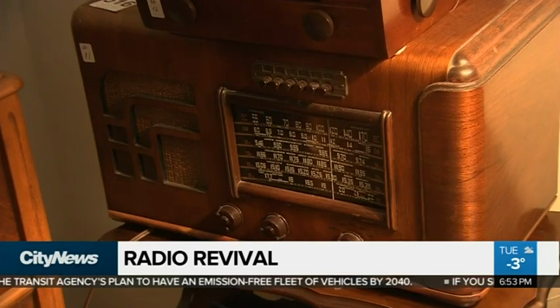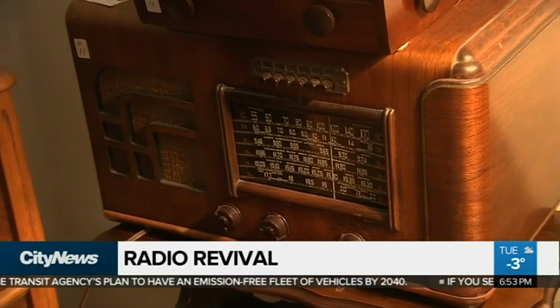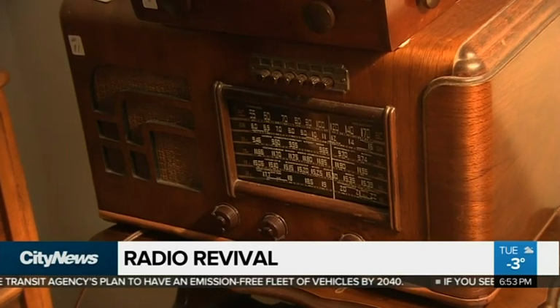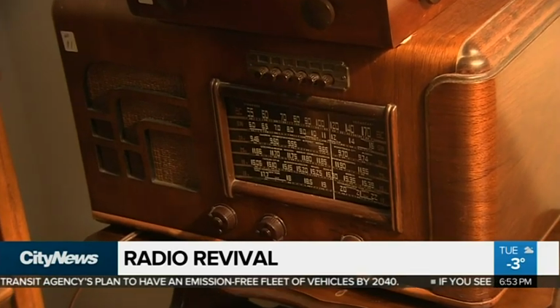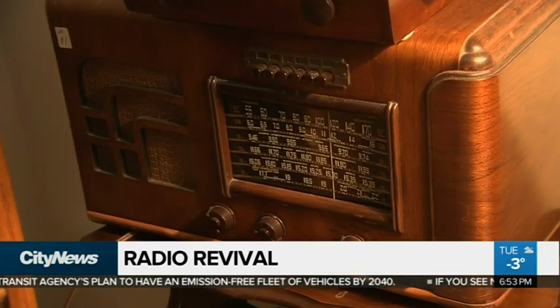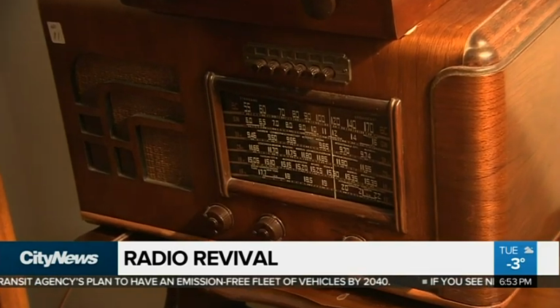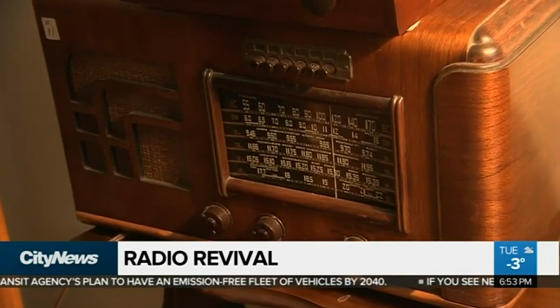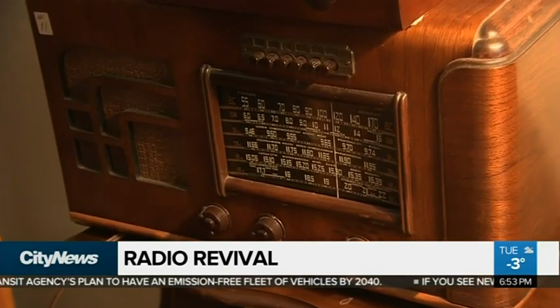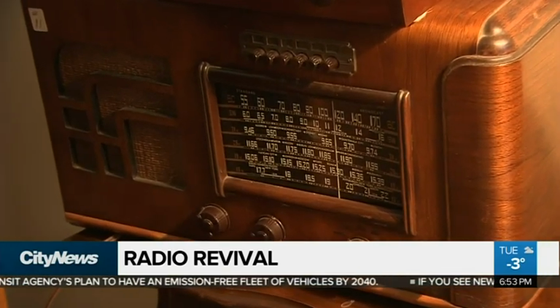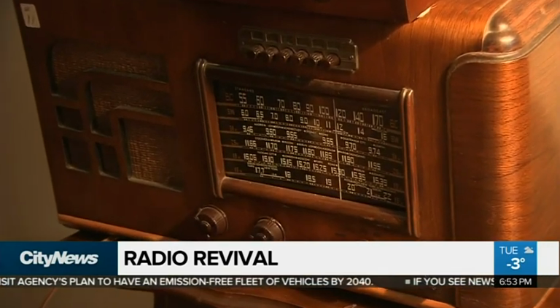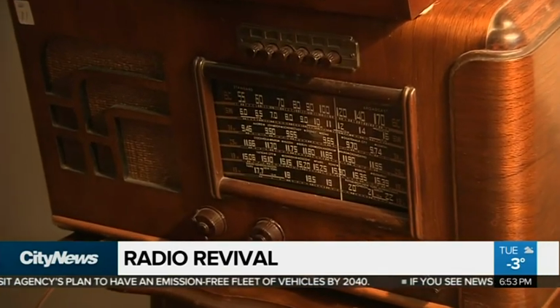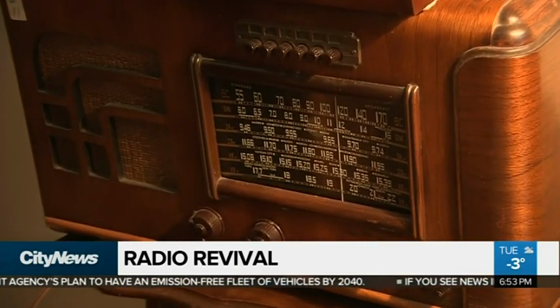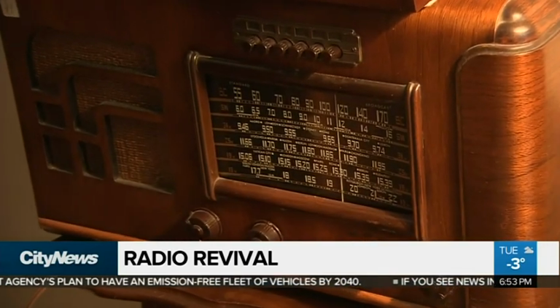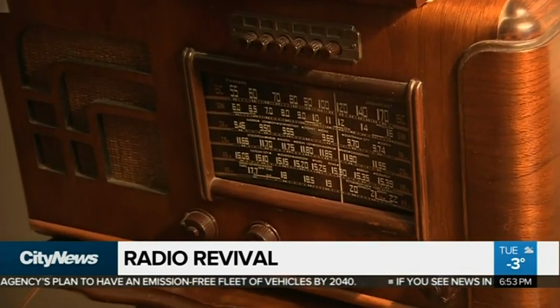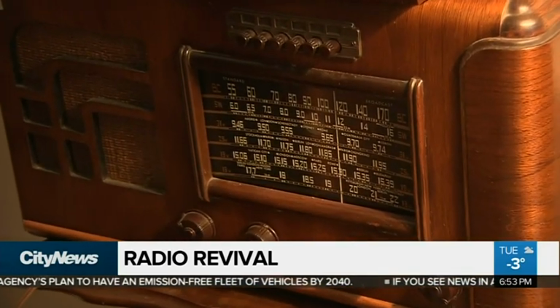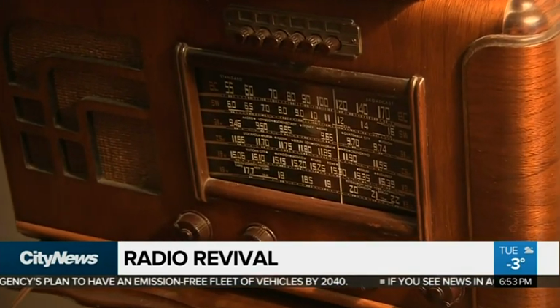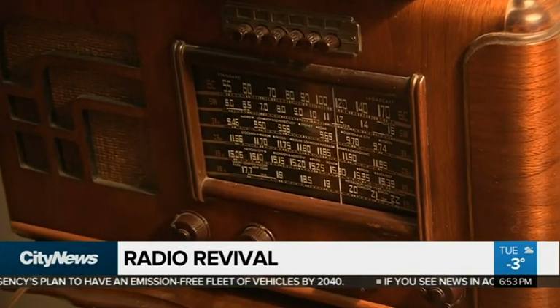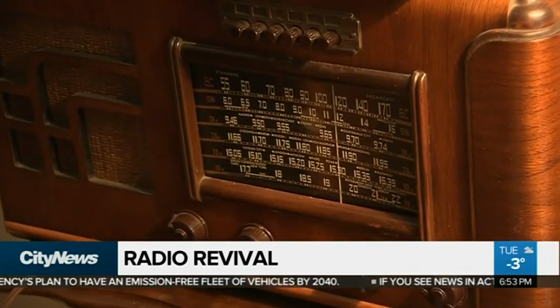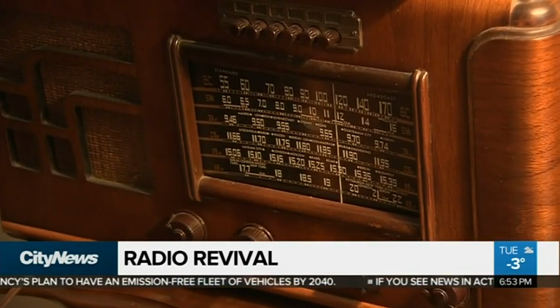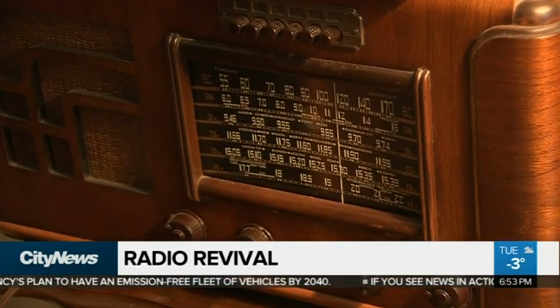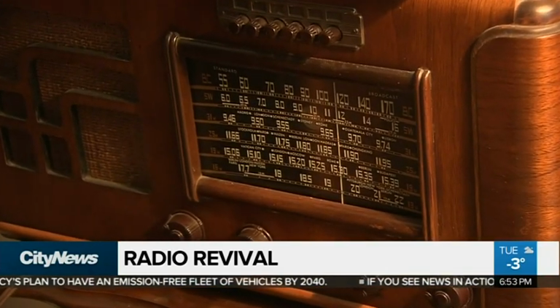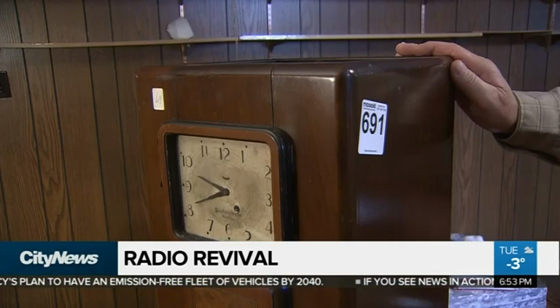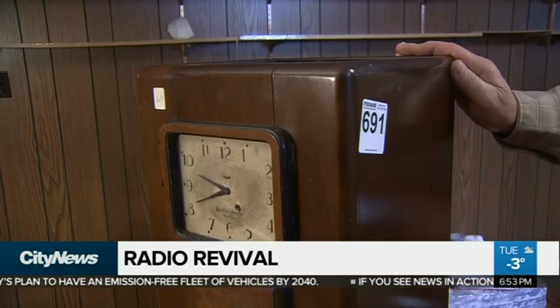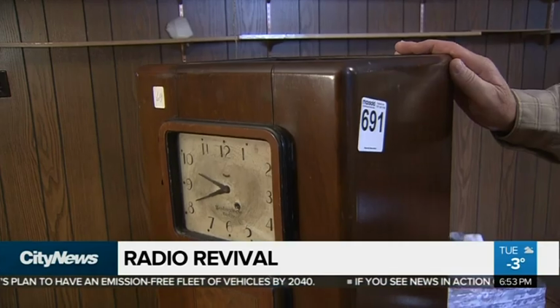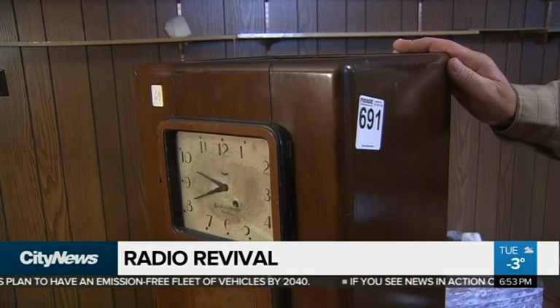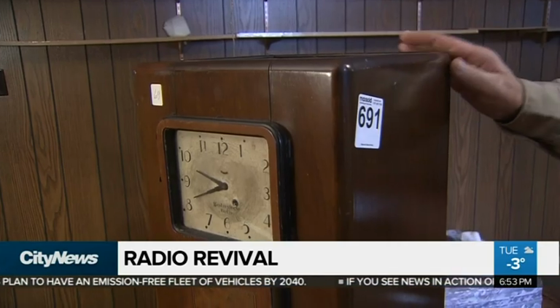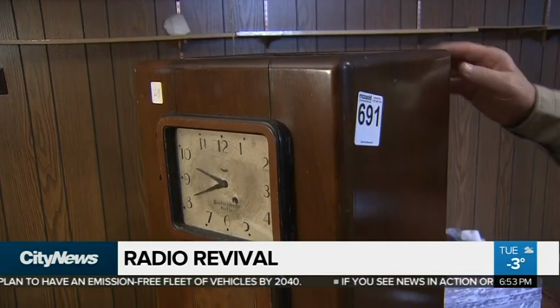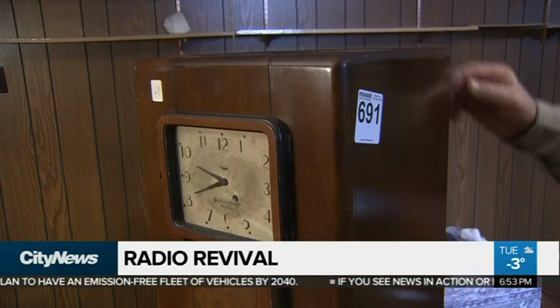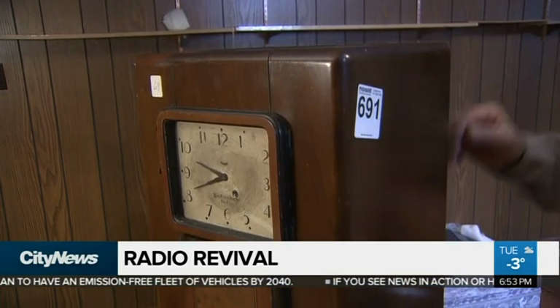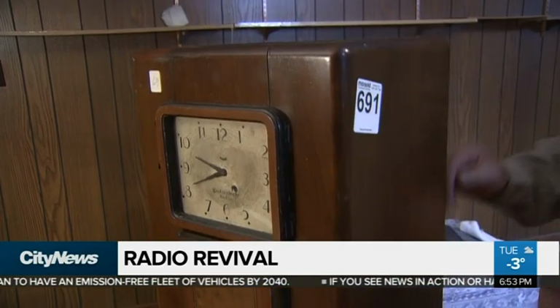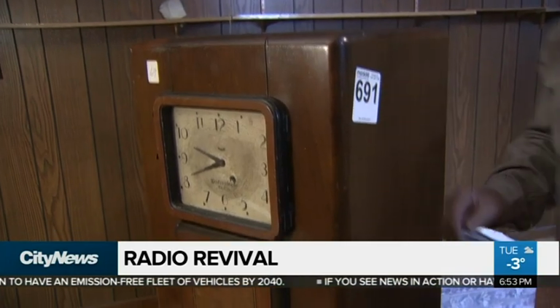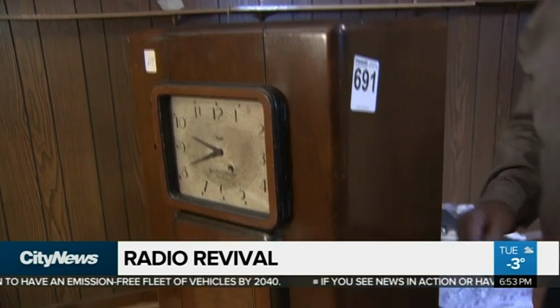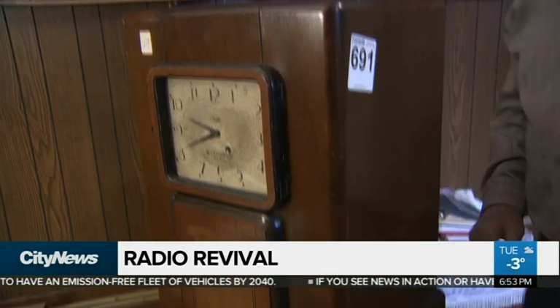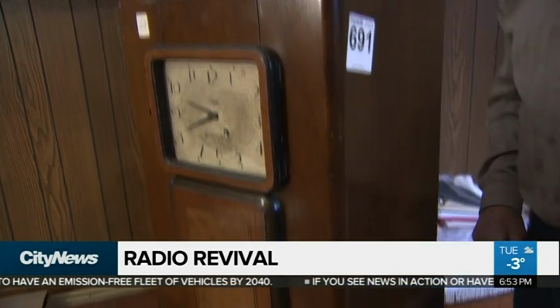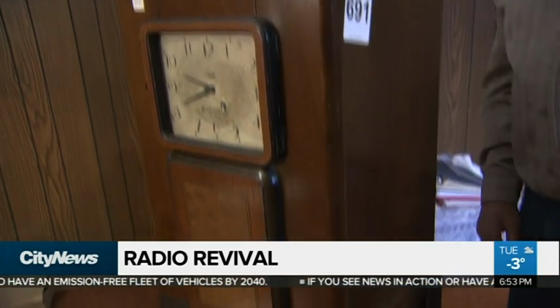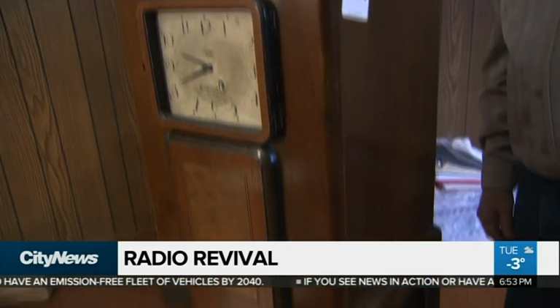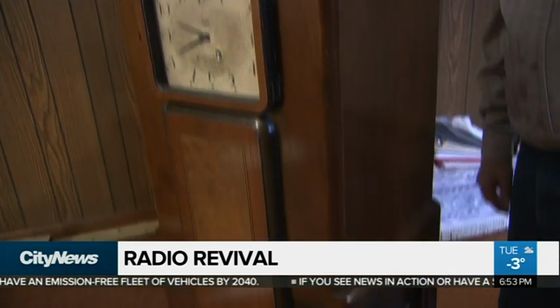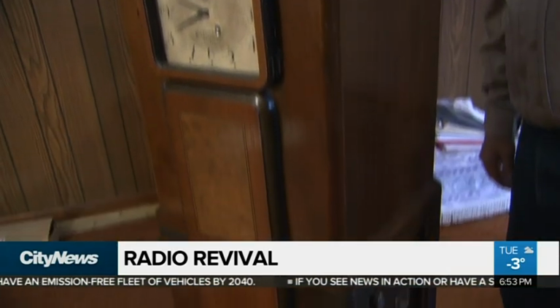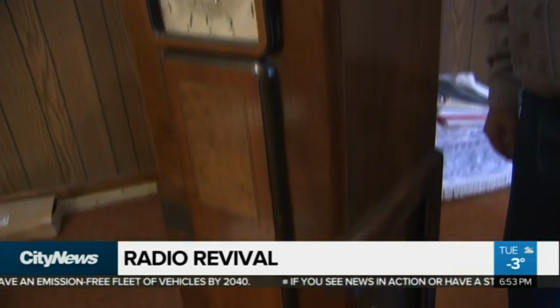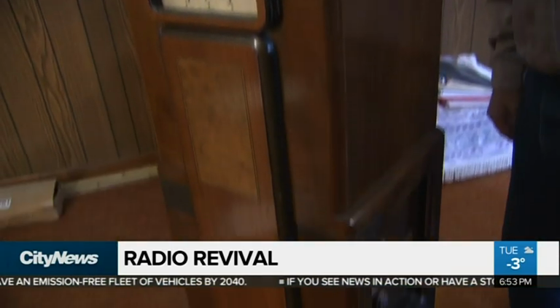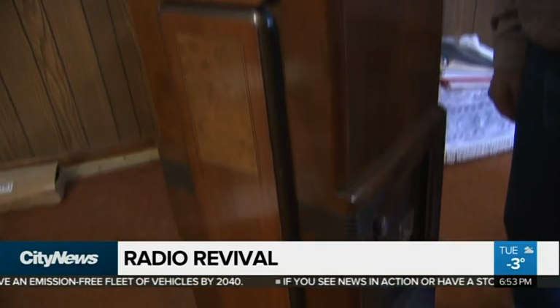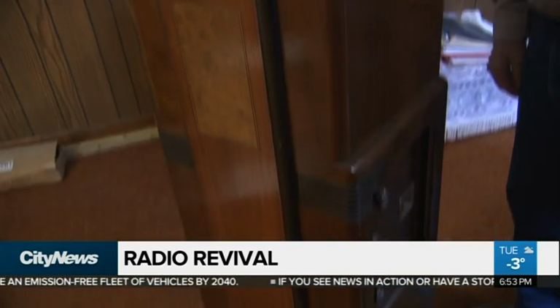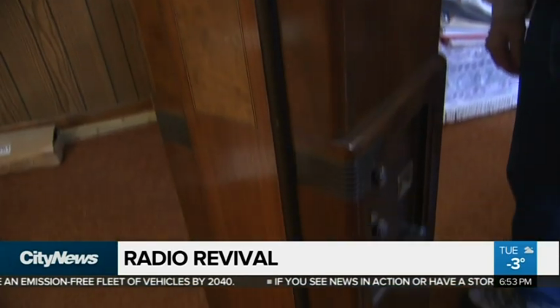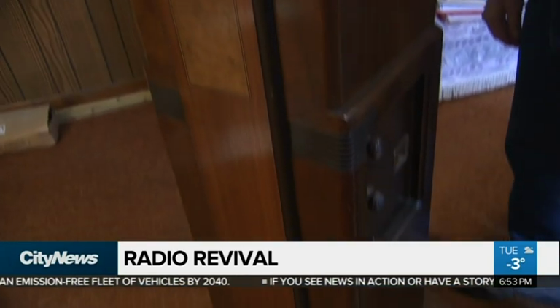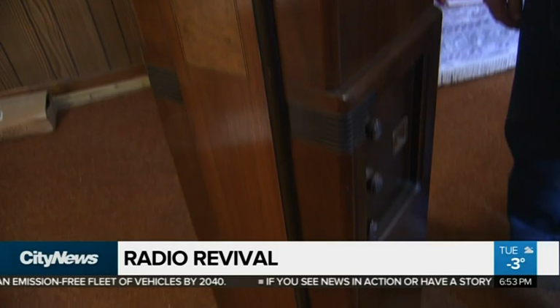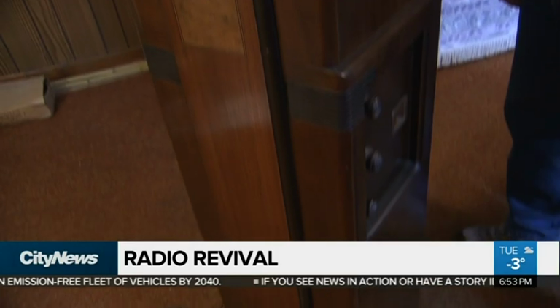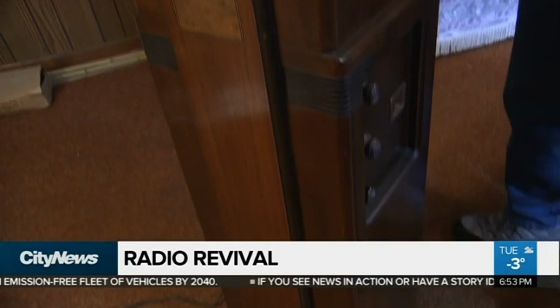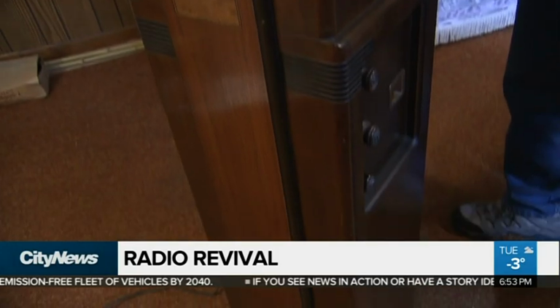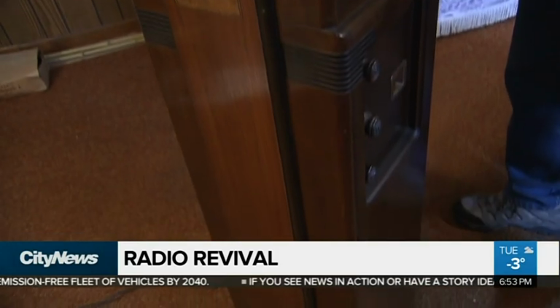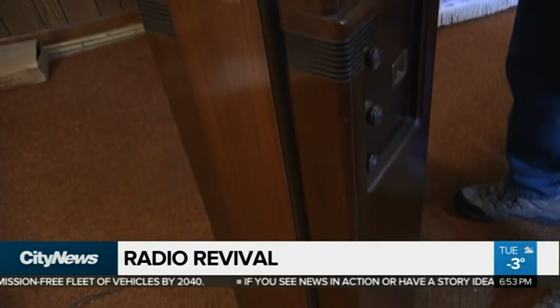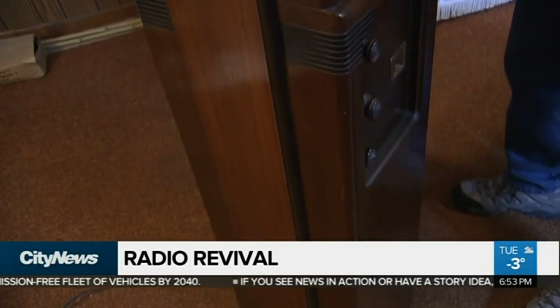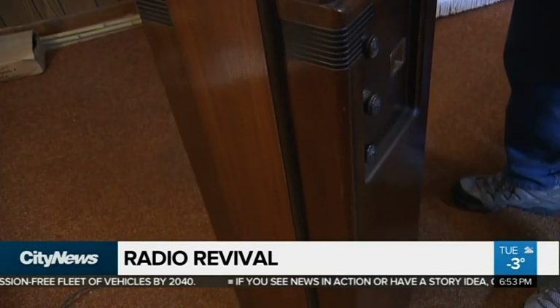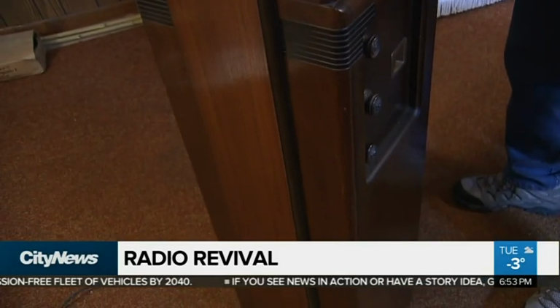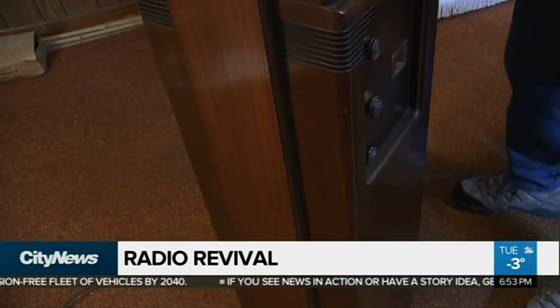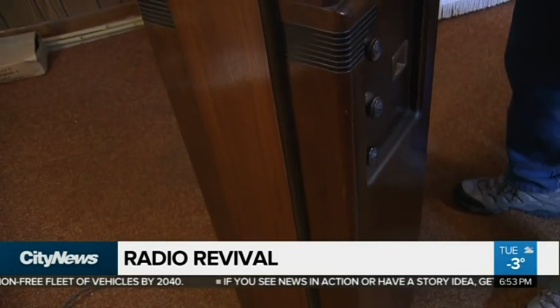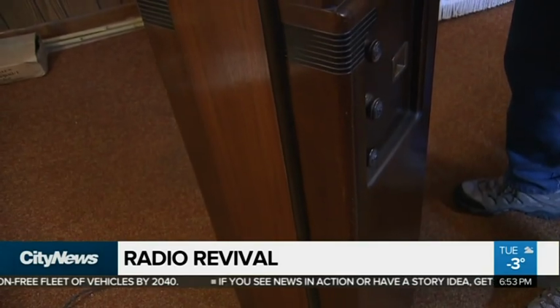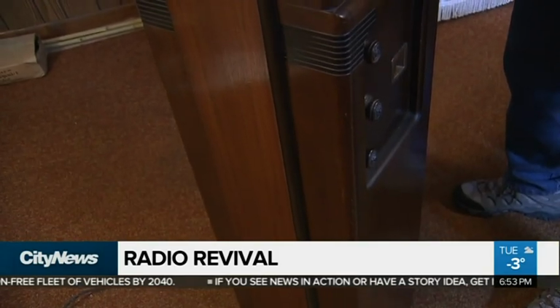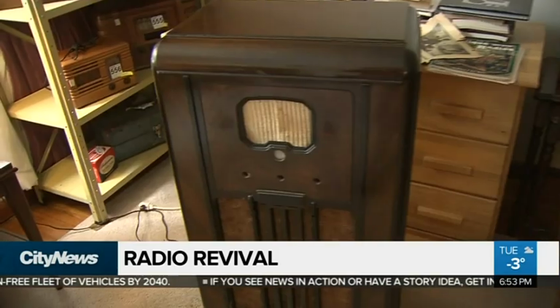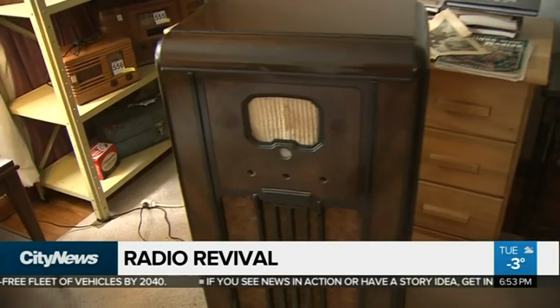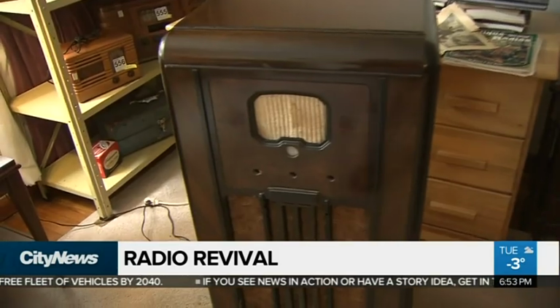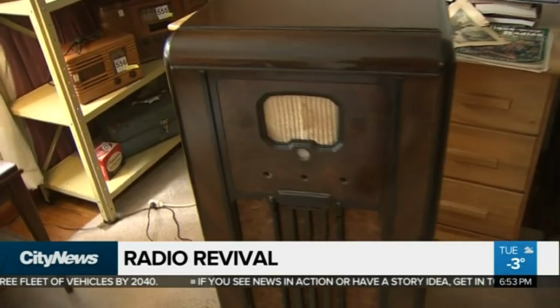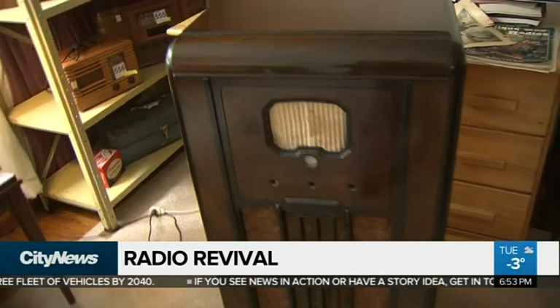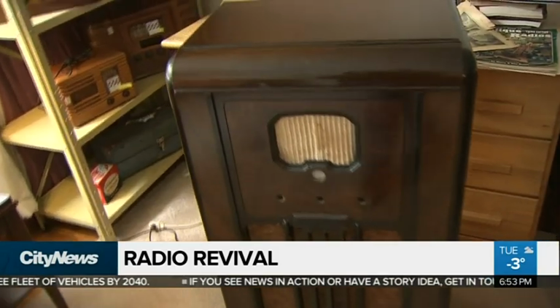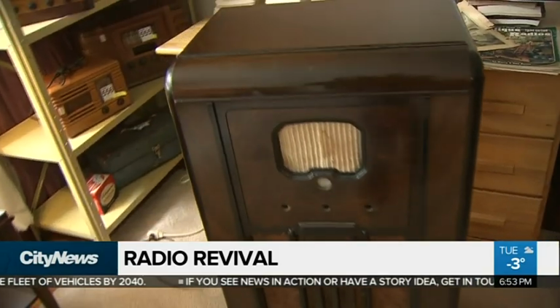Once the center of the family home, these radios are quite literally the sound of nostalgia.